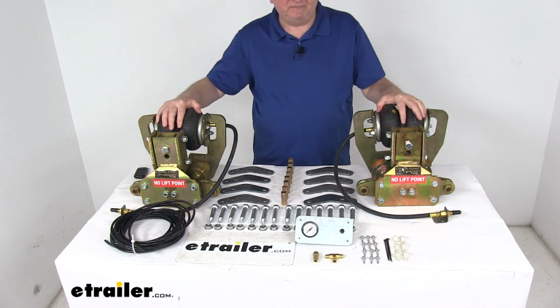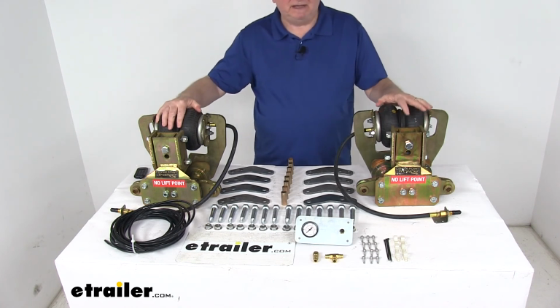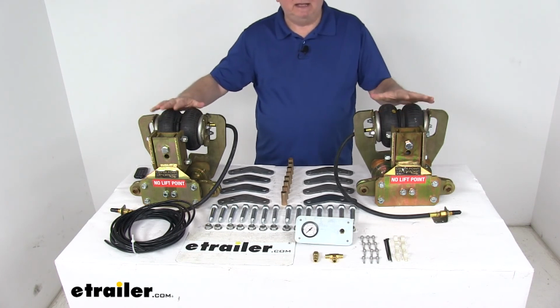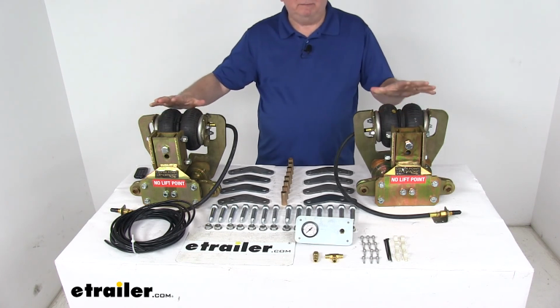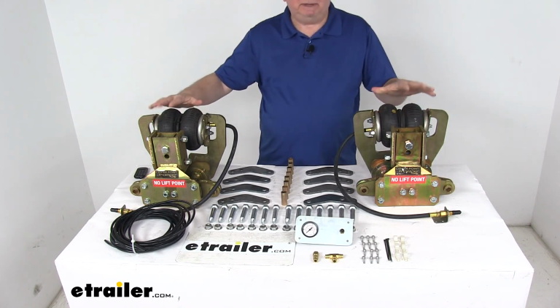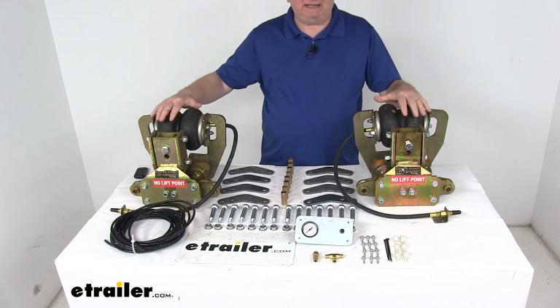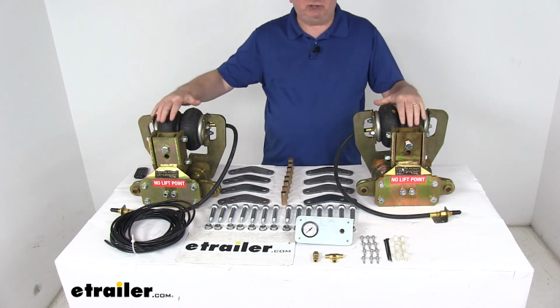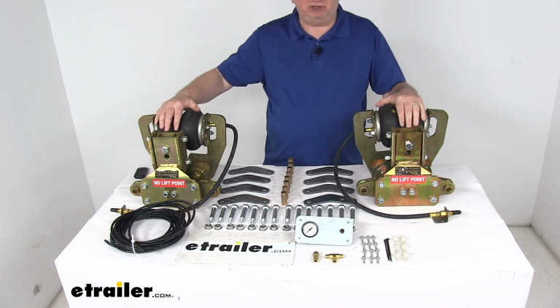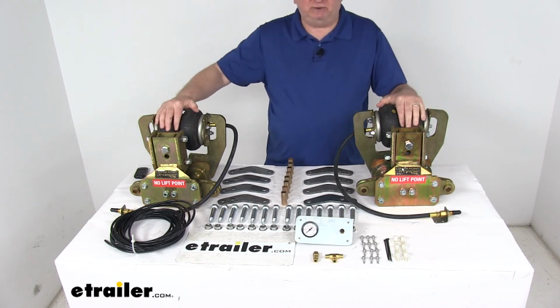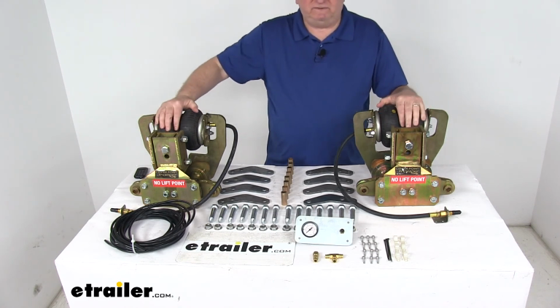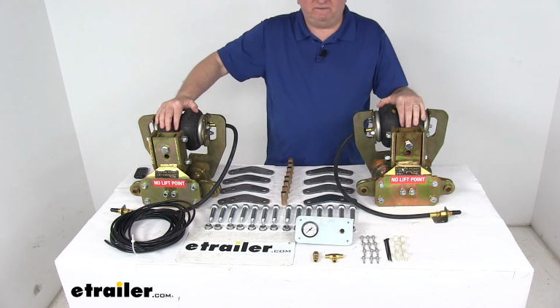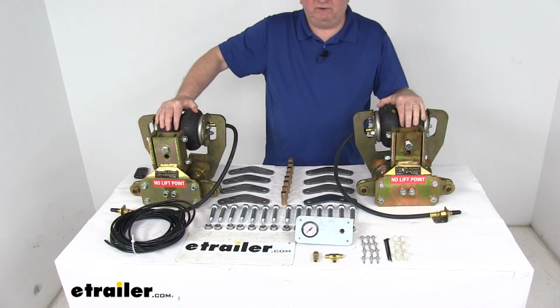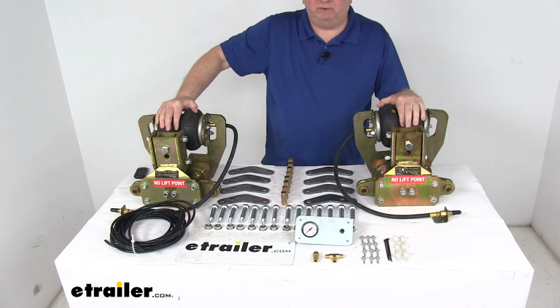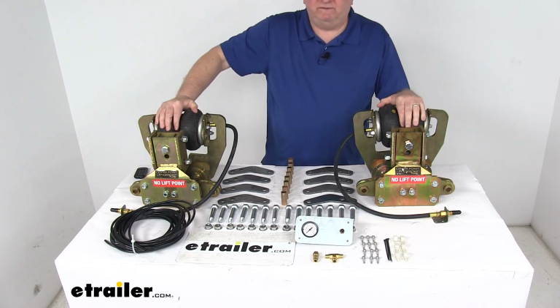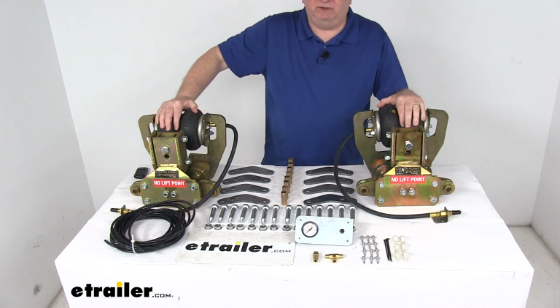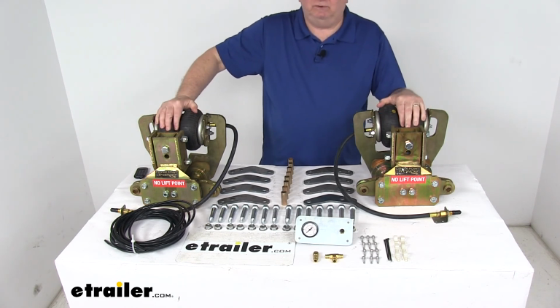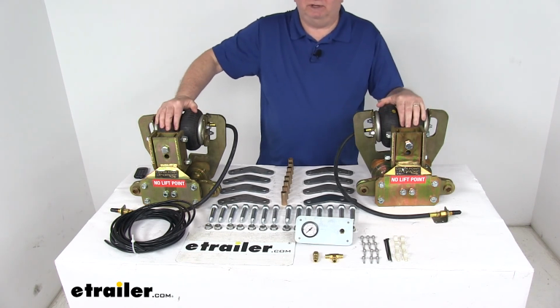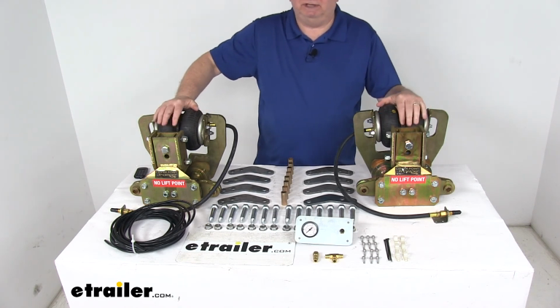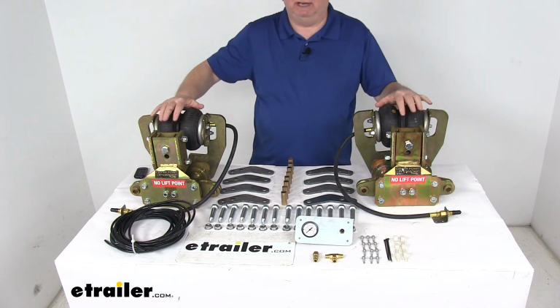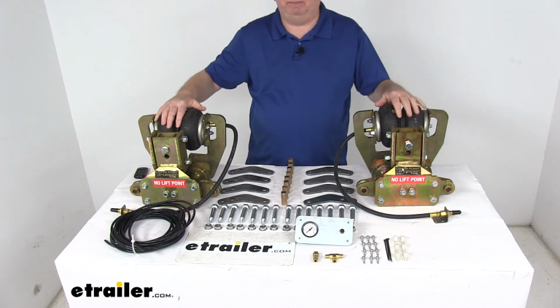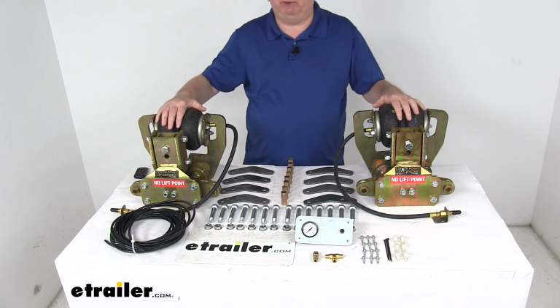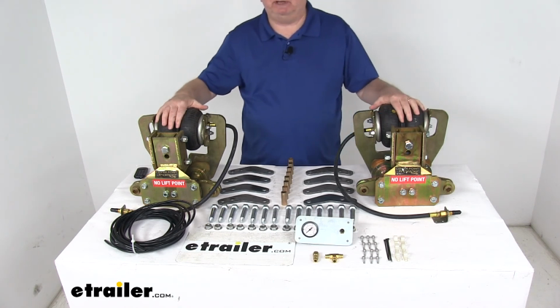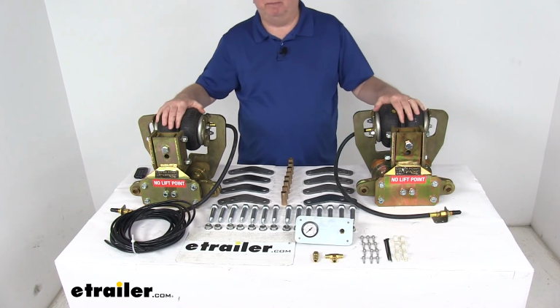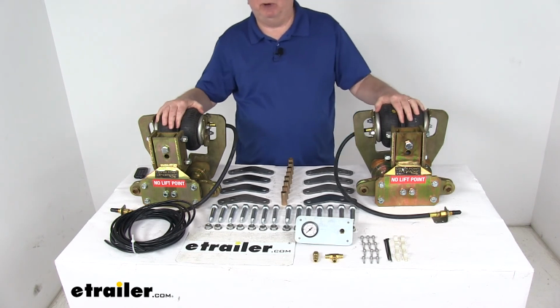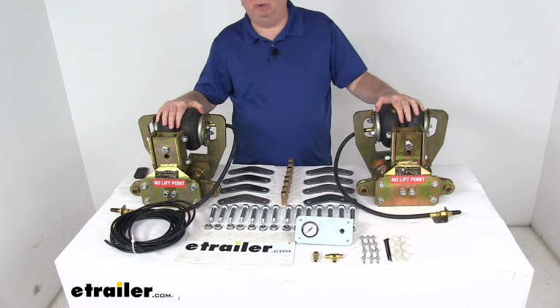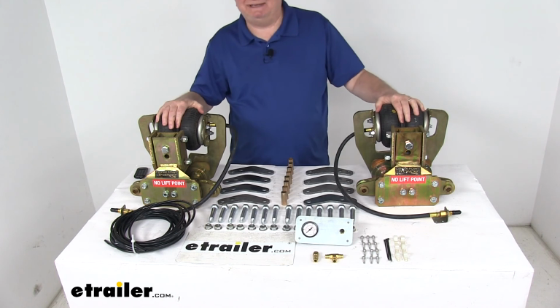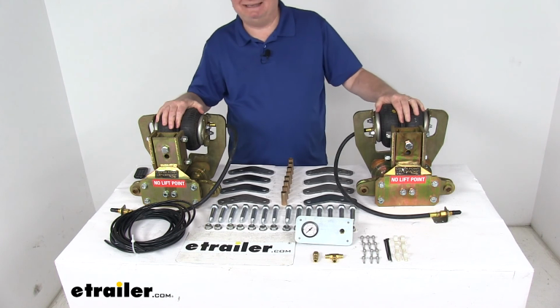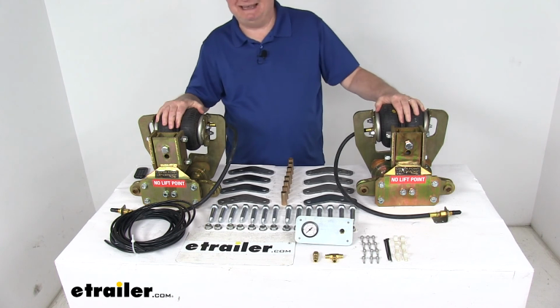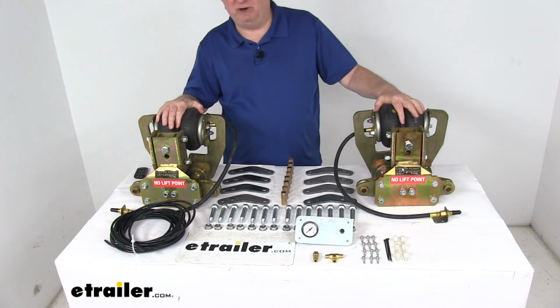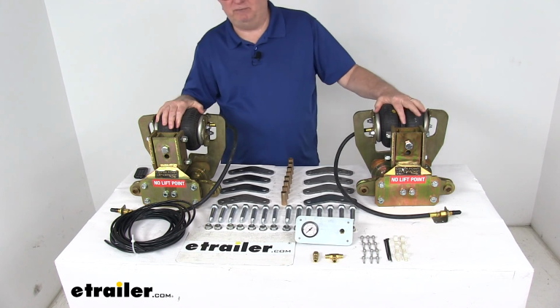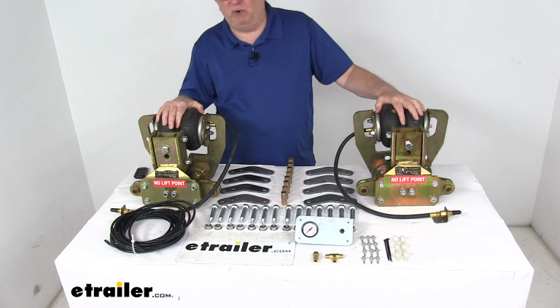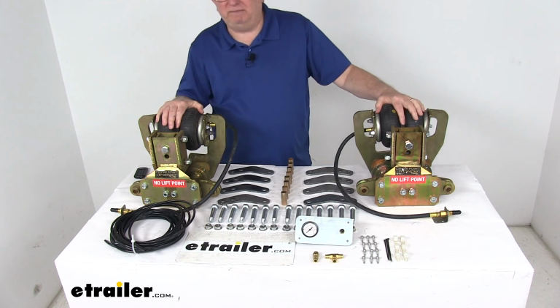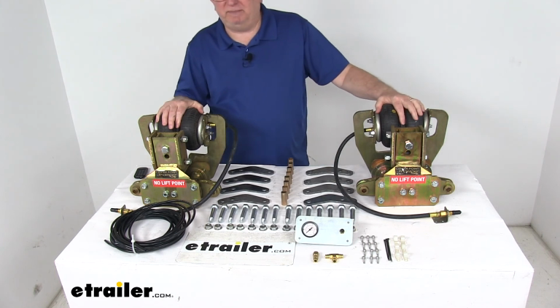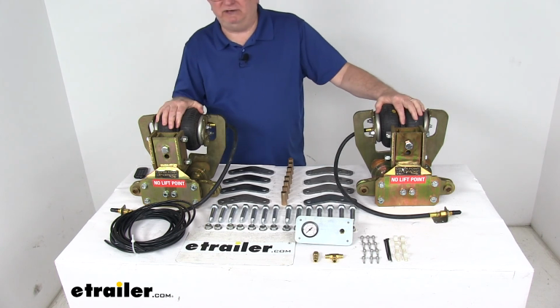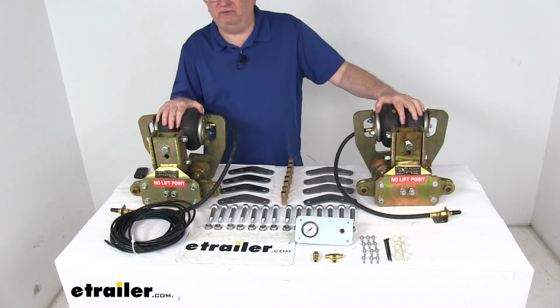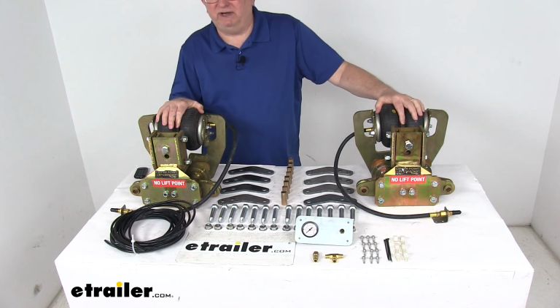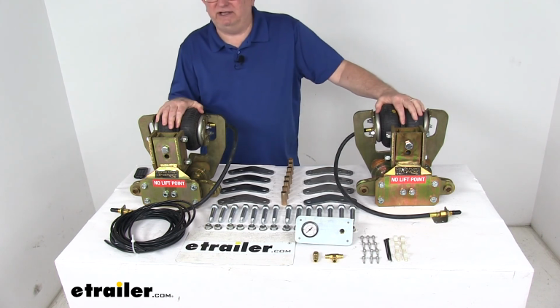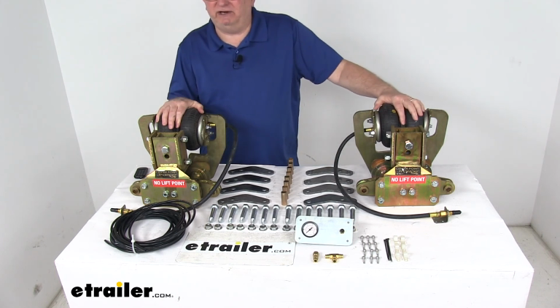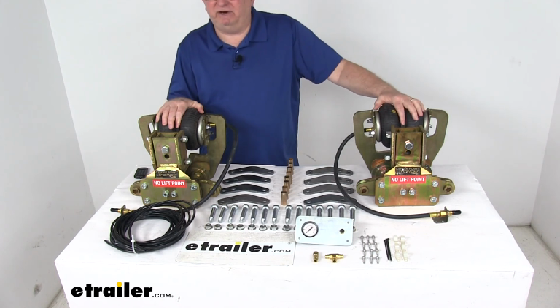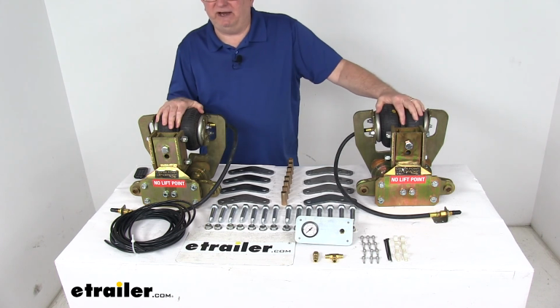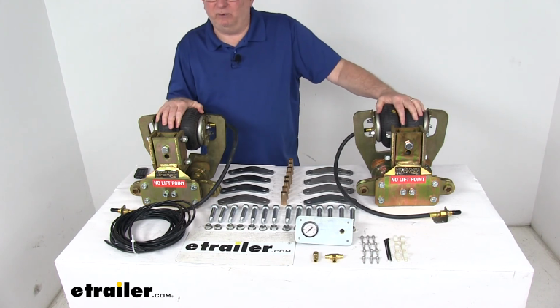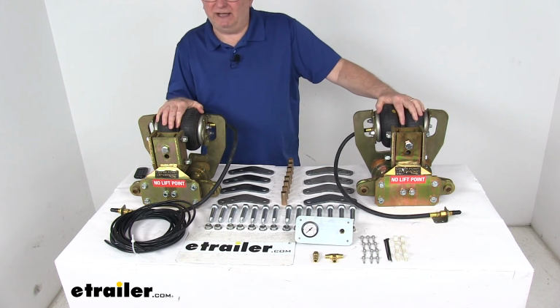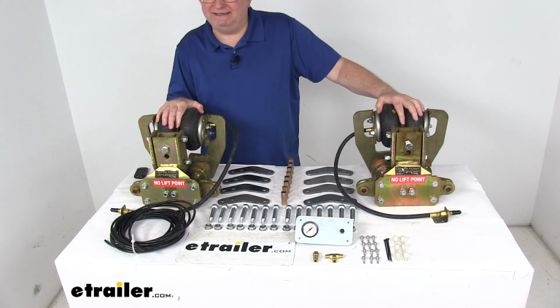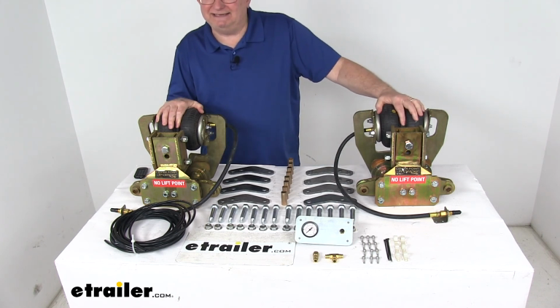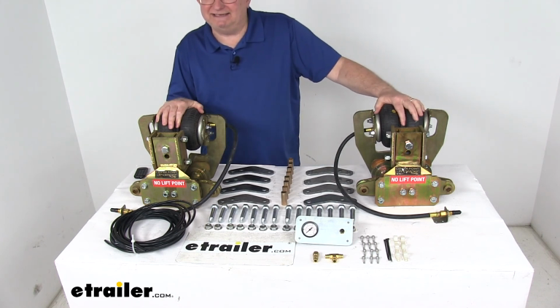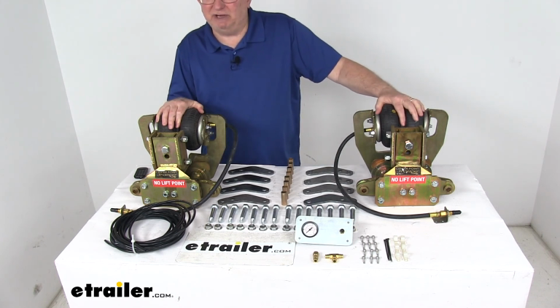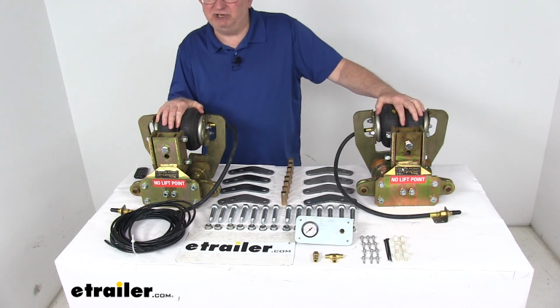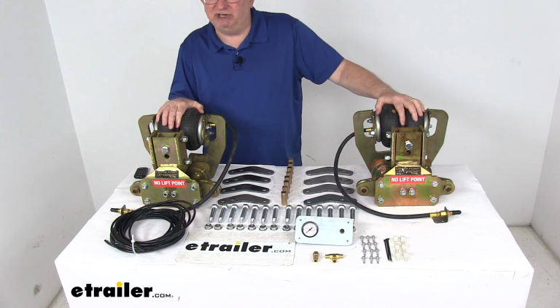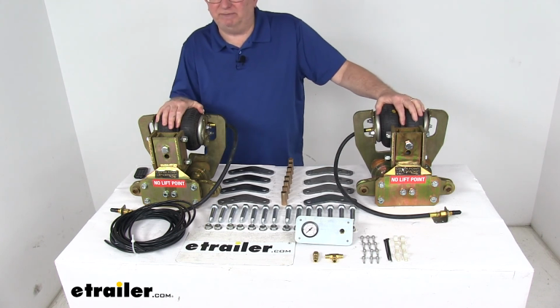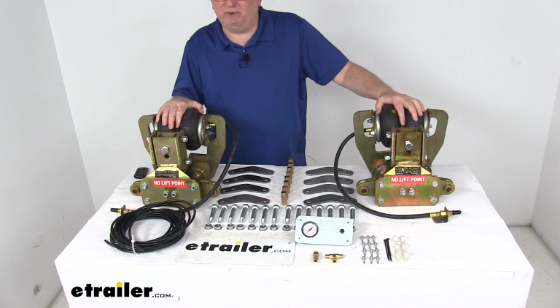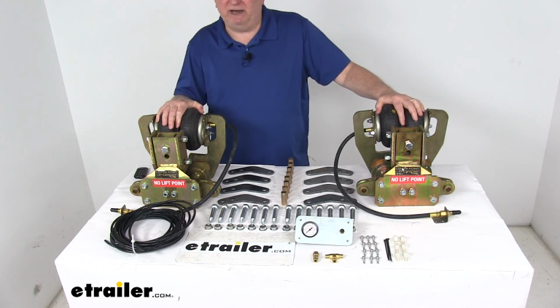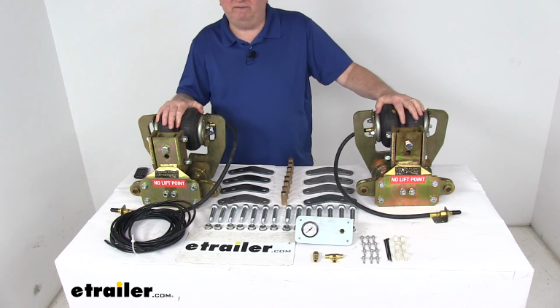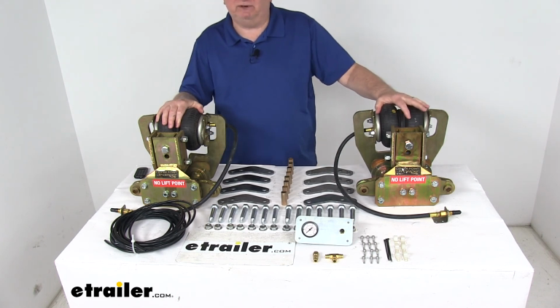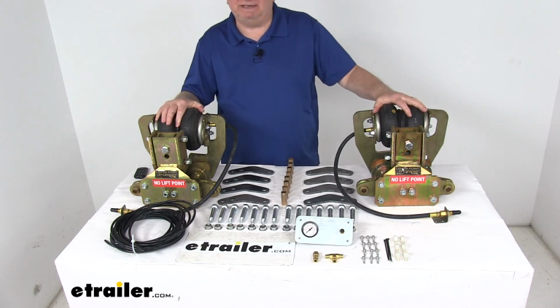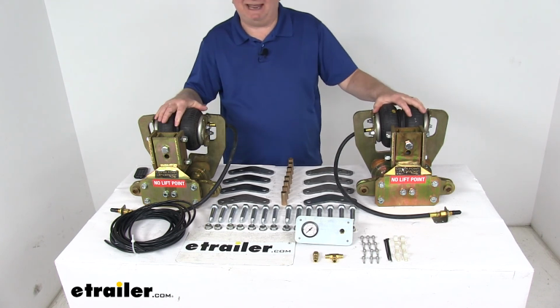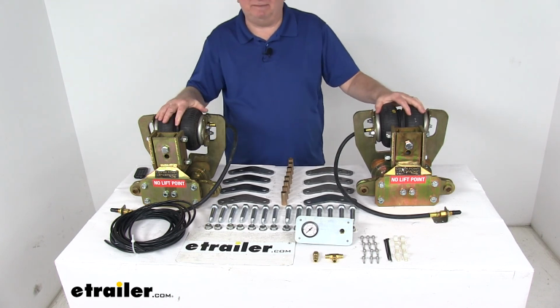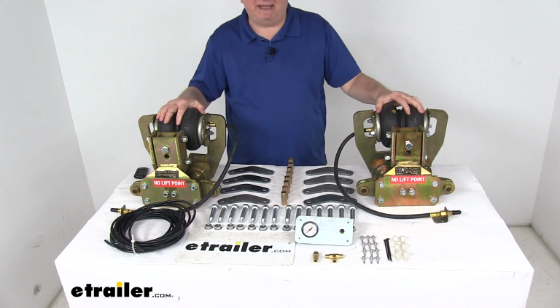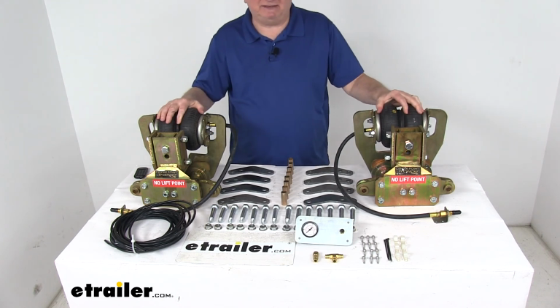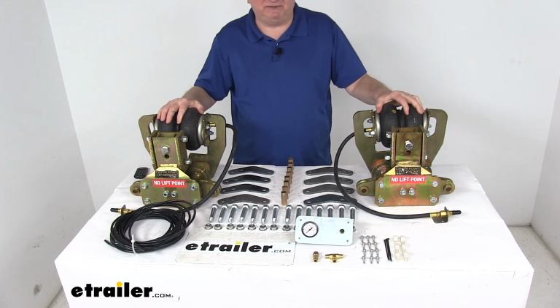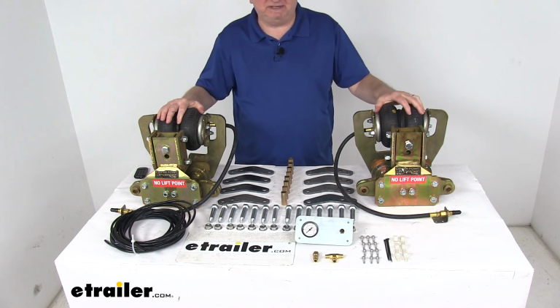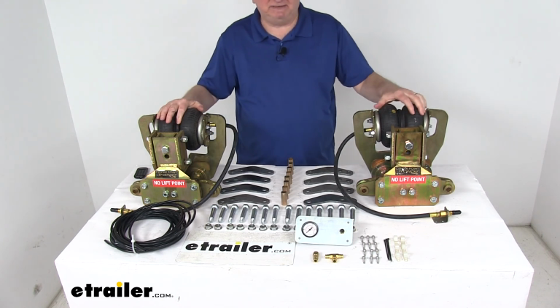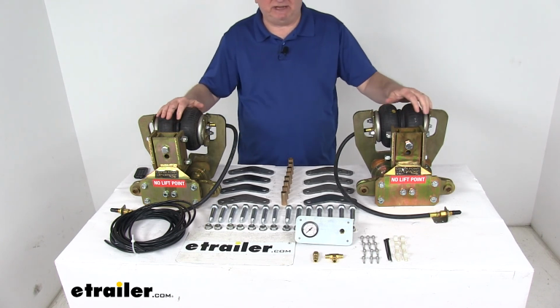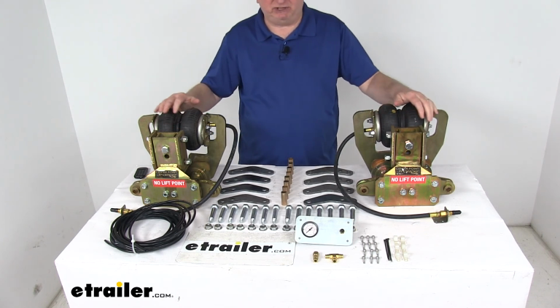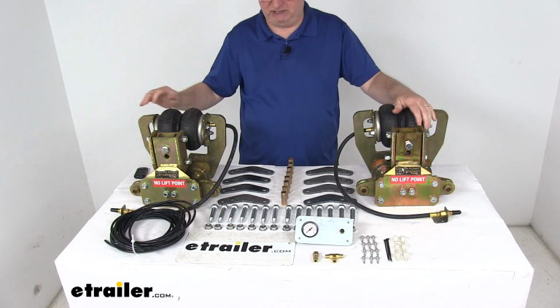But that should do it for the review on the Lippert Components CenterPoint by Trail Air Air Ride Suspension Upgrade for tandem axle suspensions.